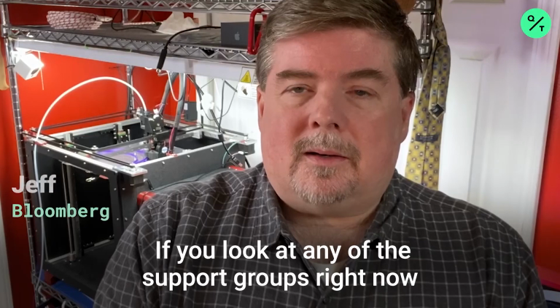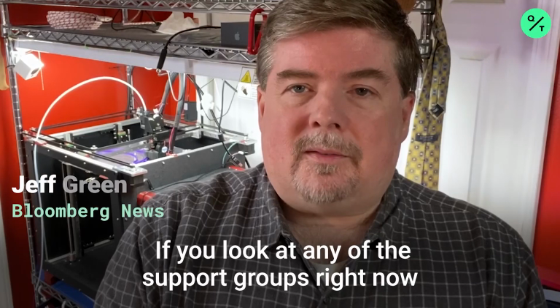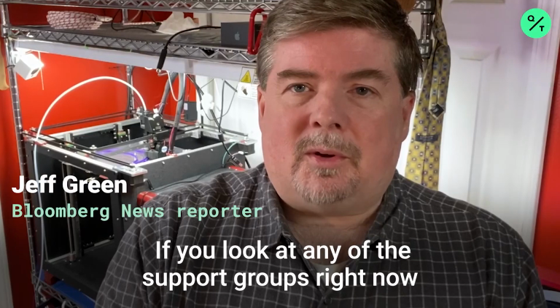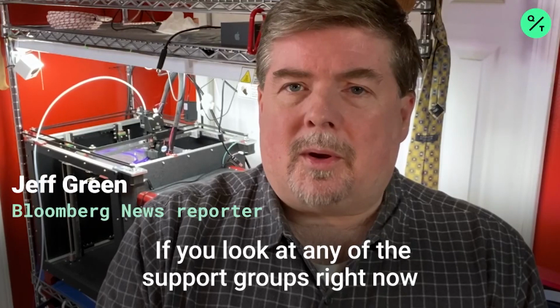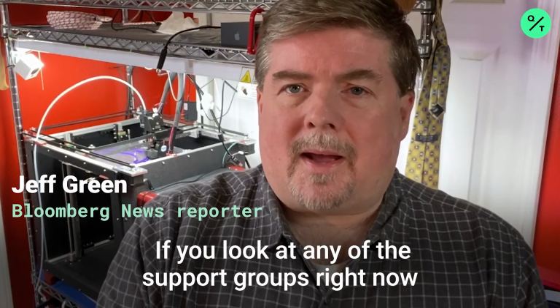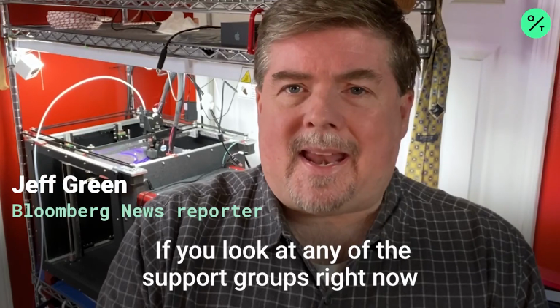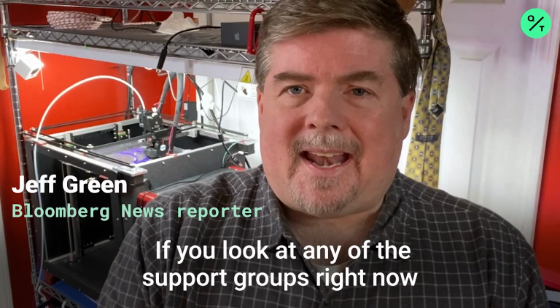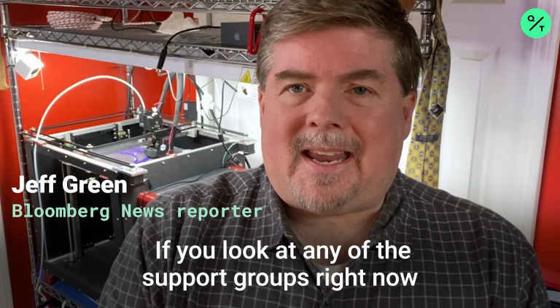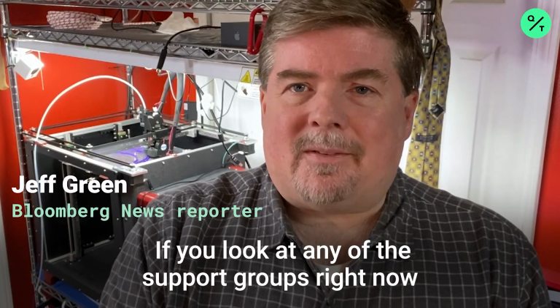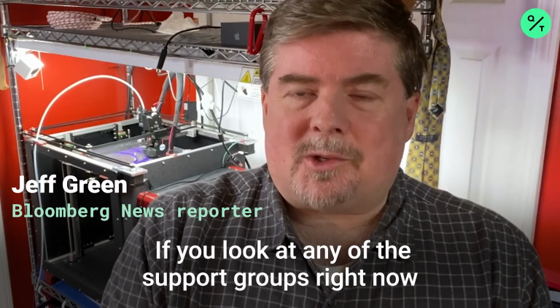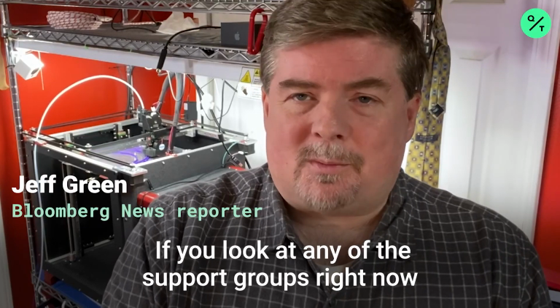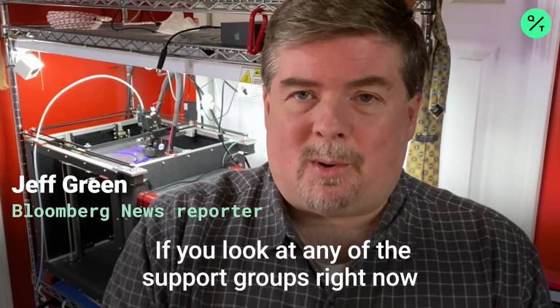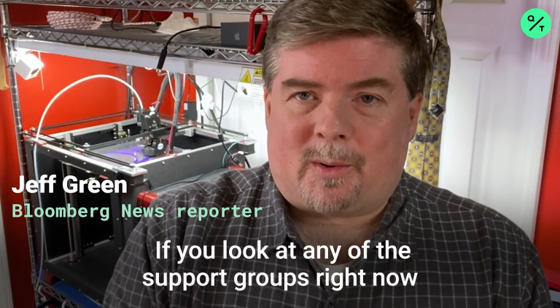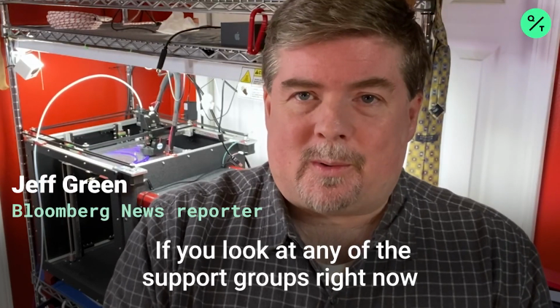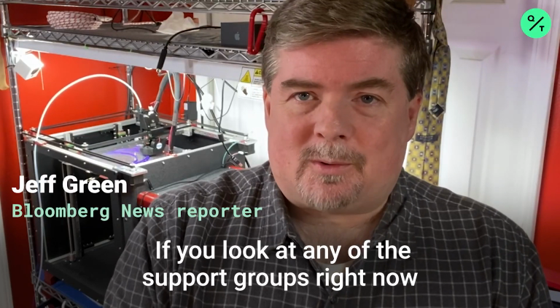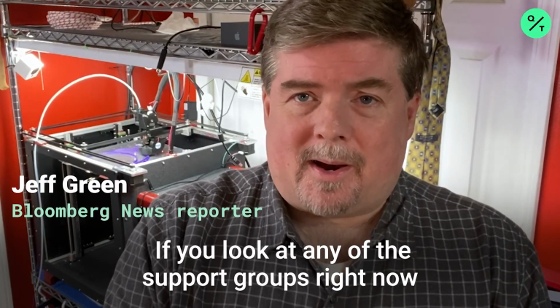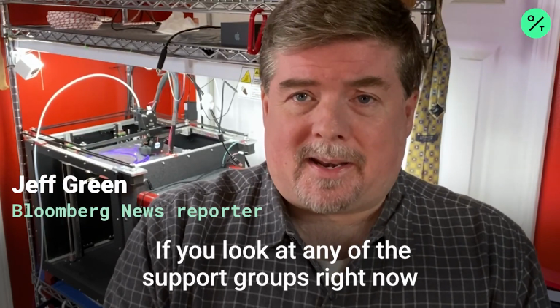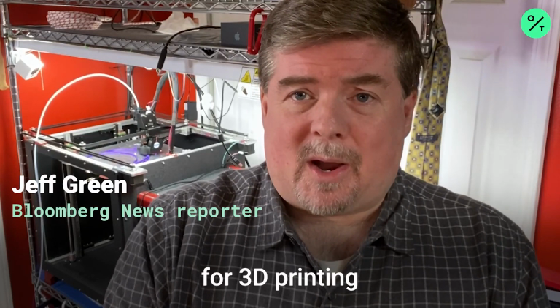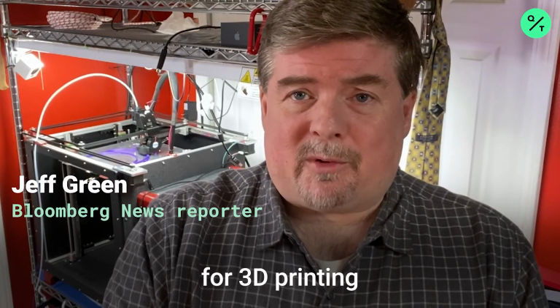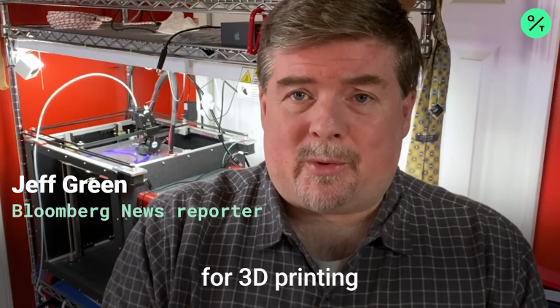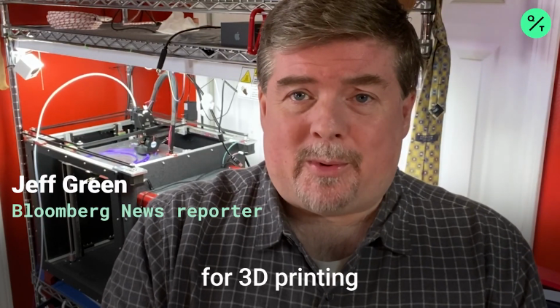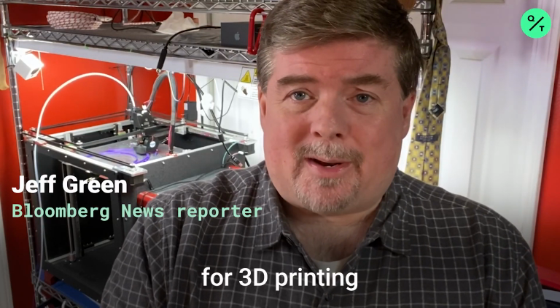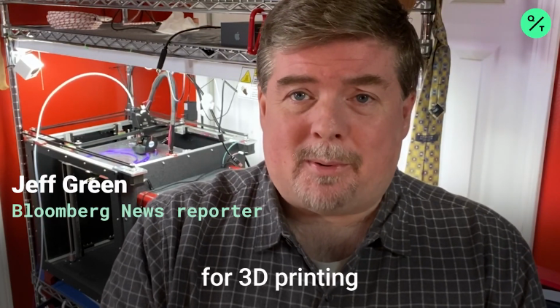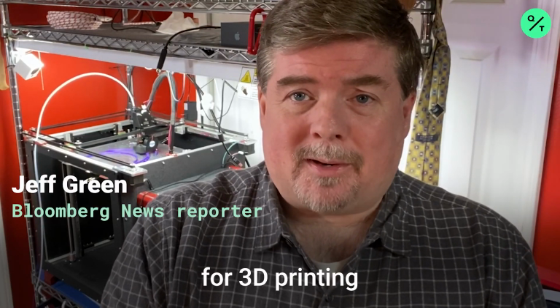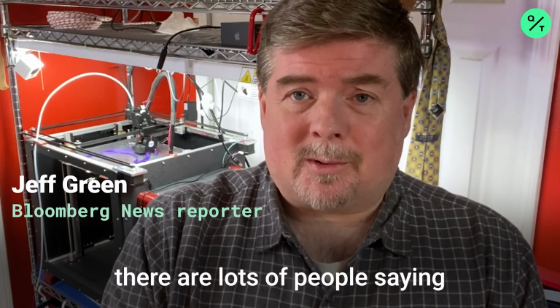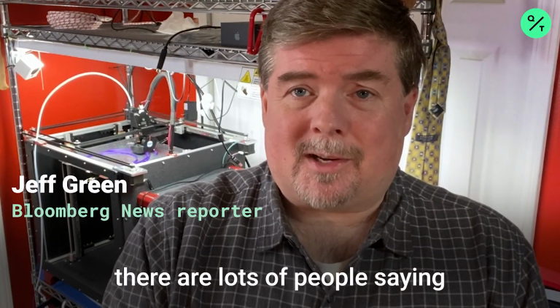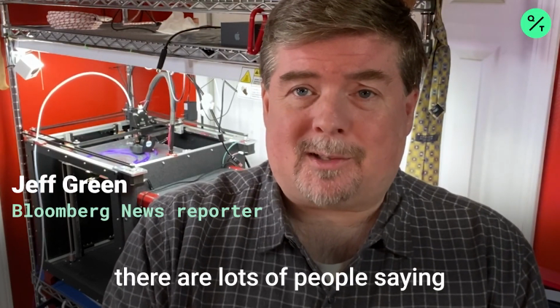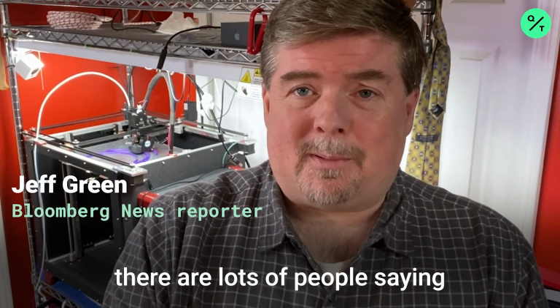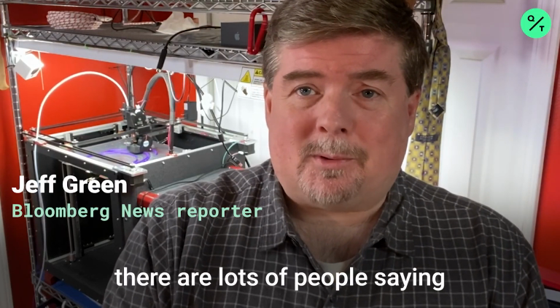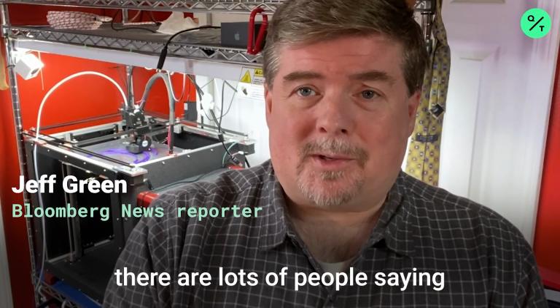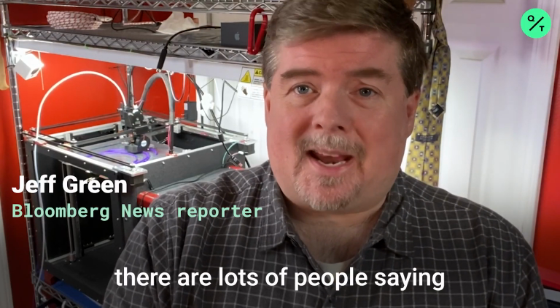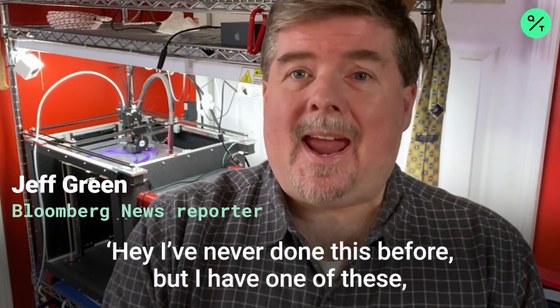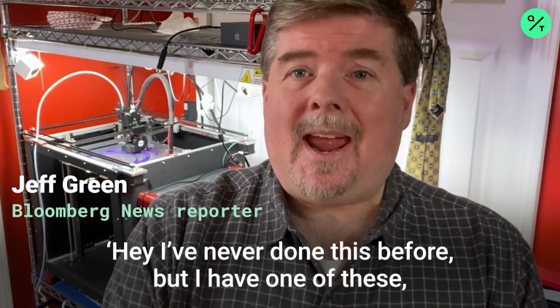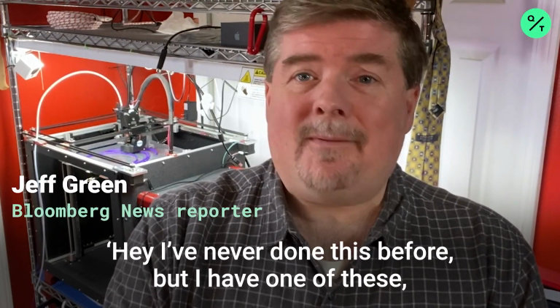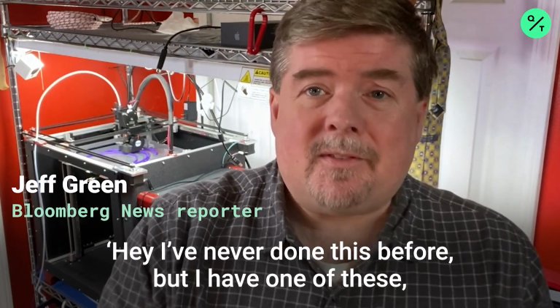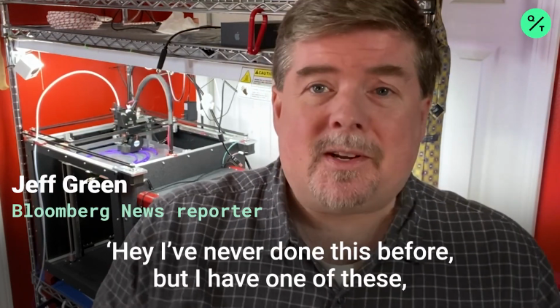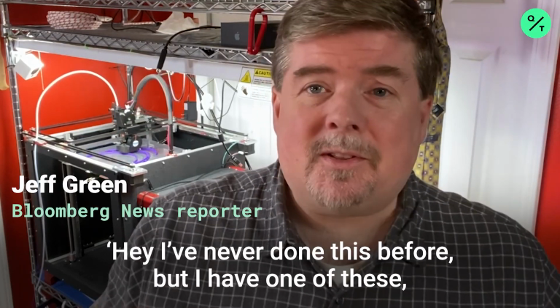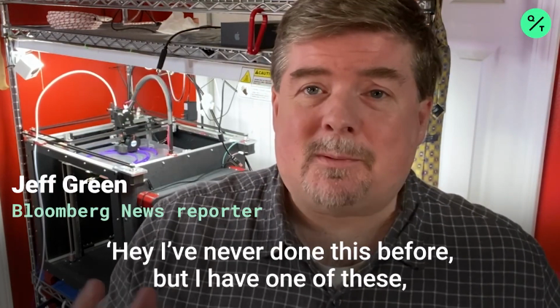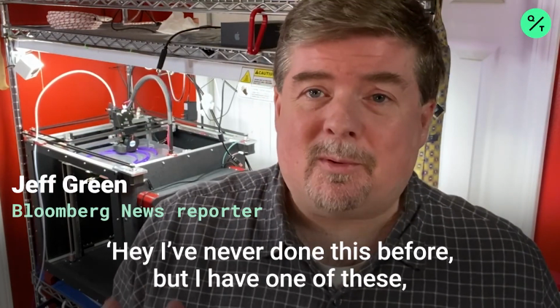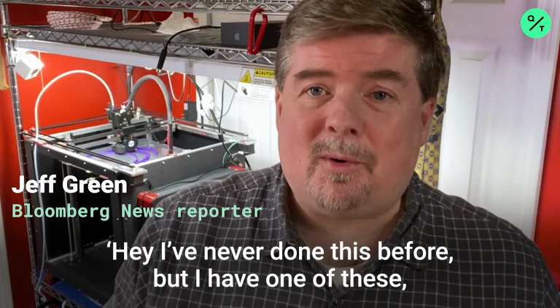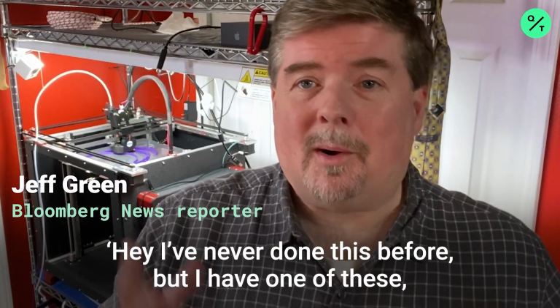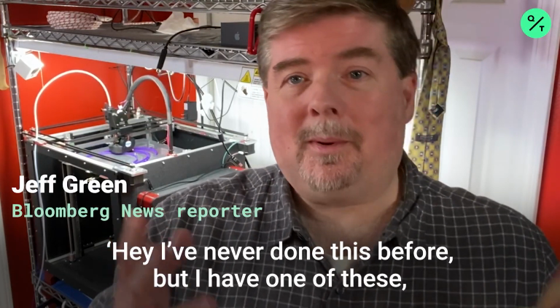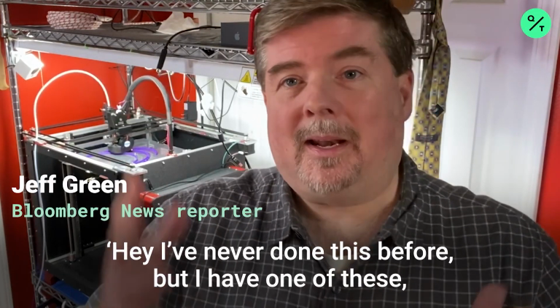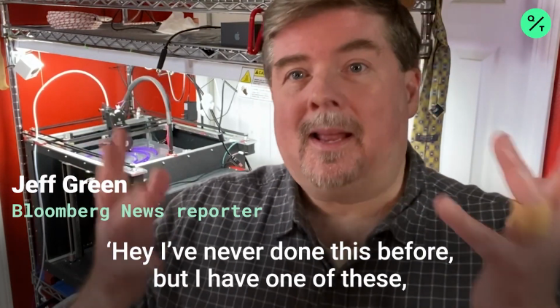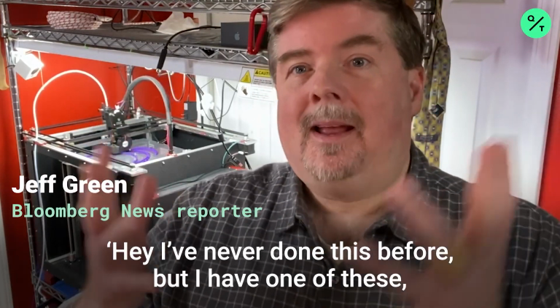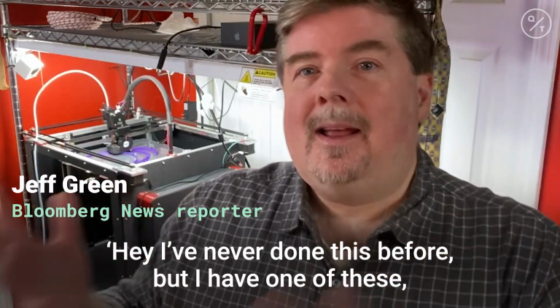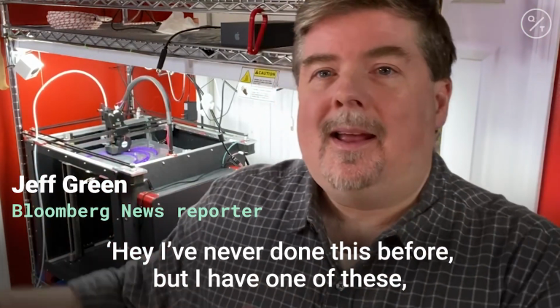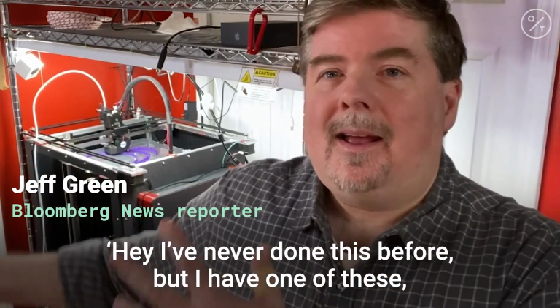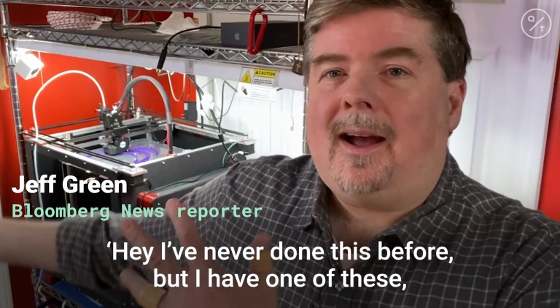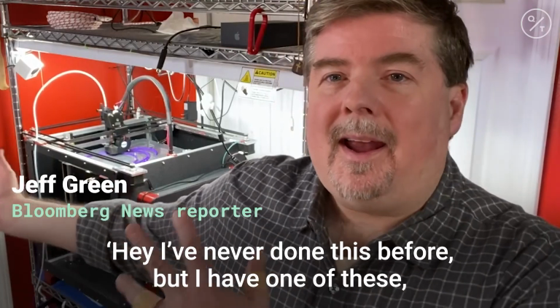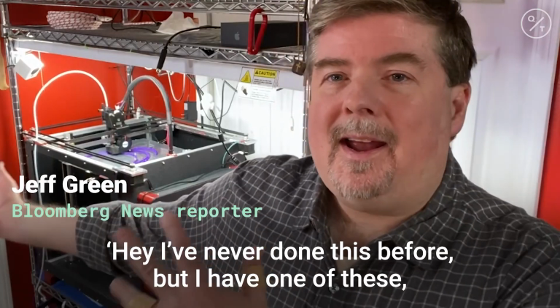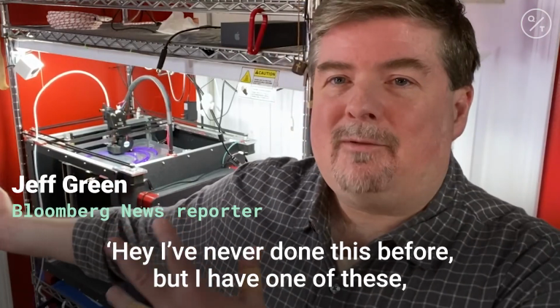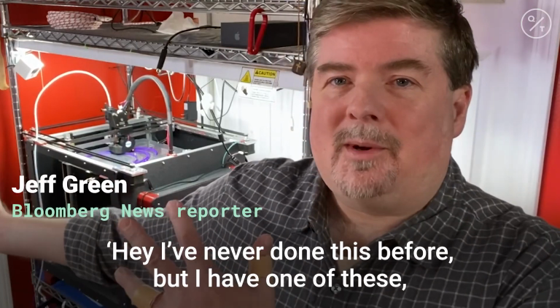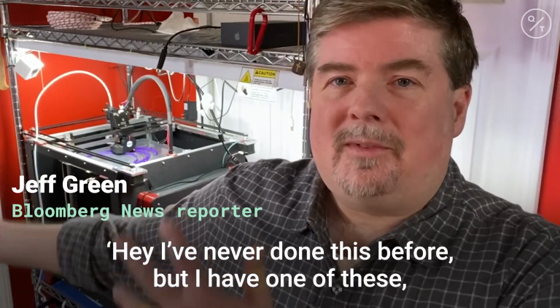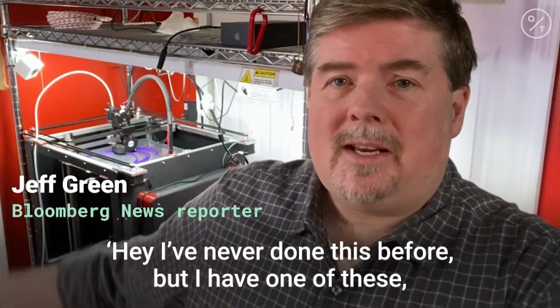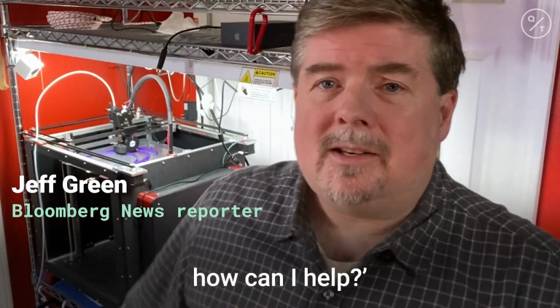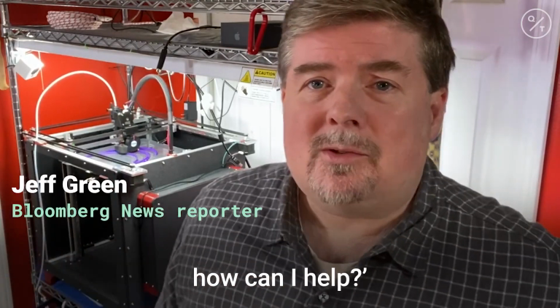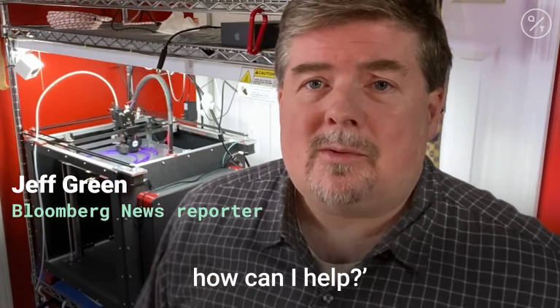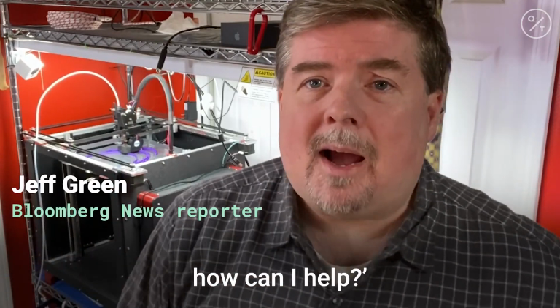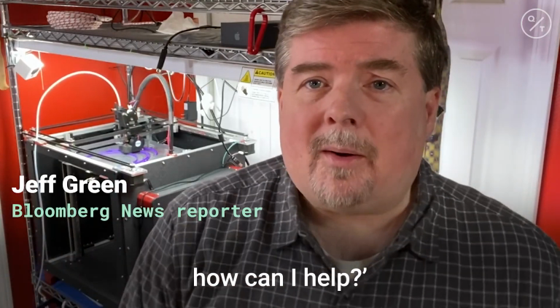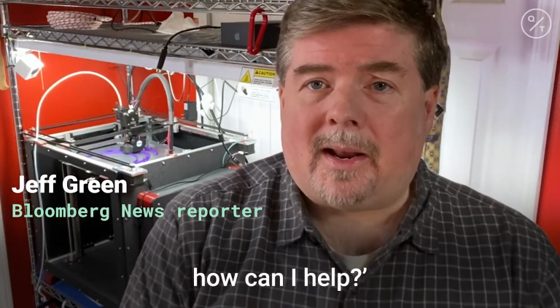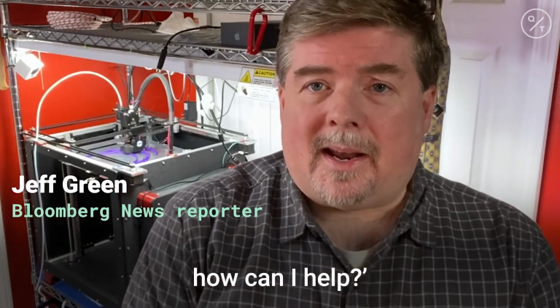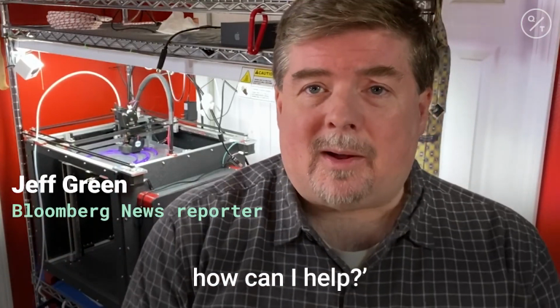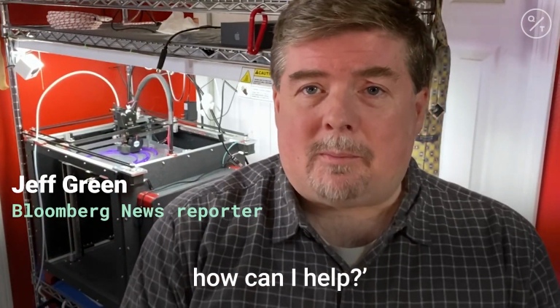If you look at any of the support groups right now for 3D printing, there's lots of people saying, 'Hey, I've never done this before, but I have one of these. How can I help?'